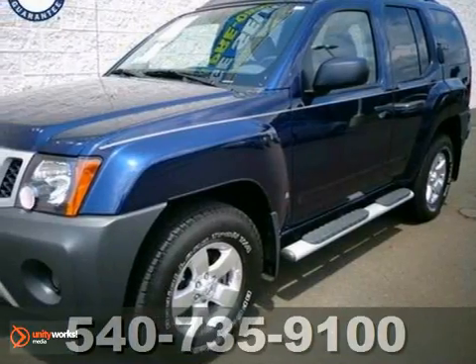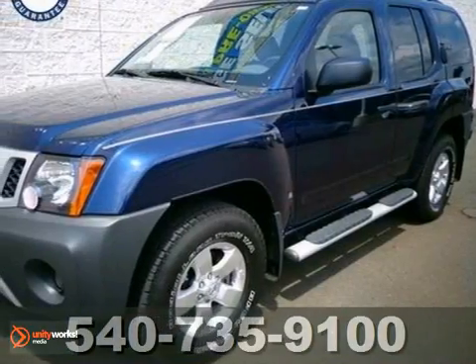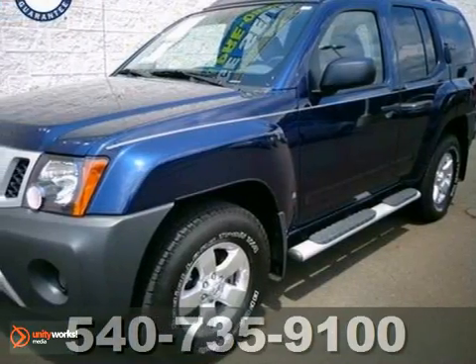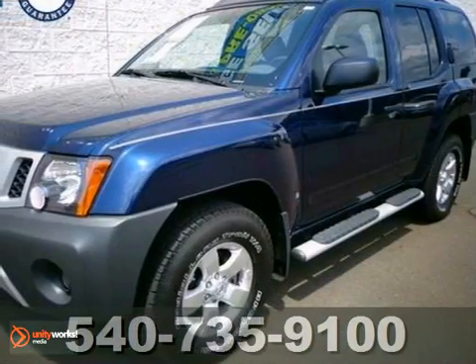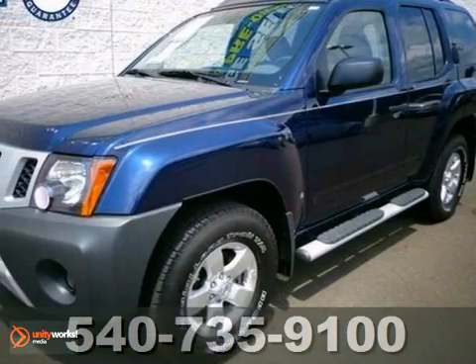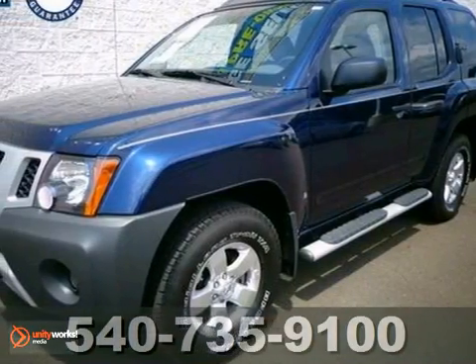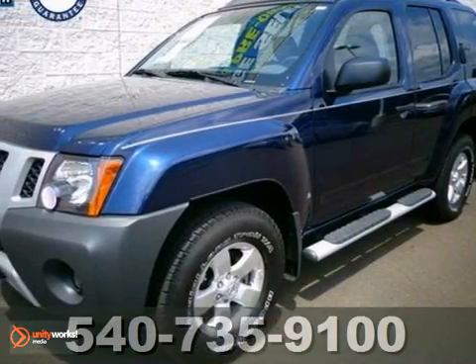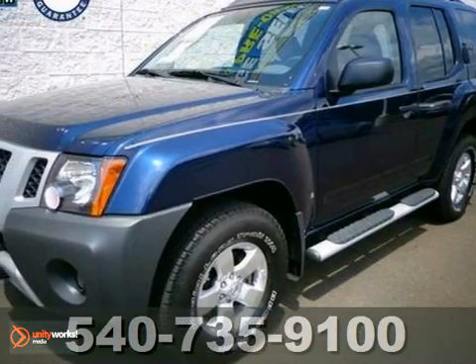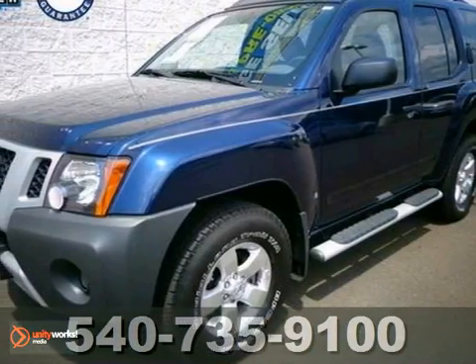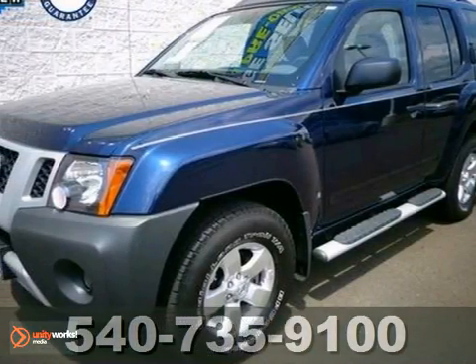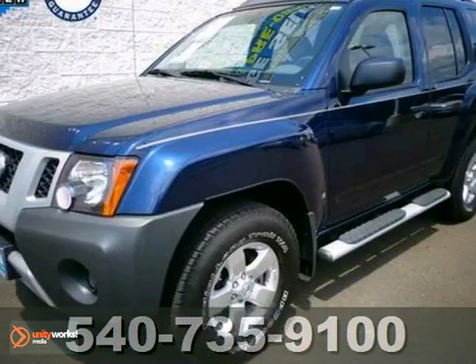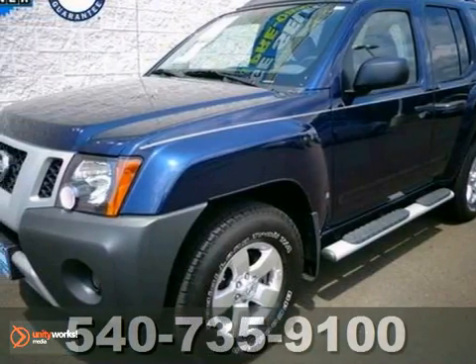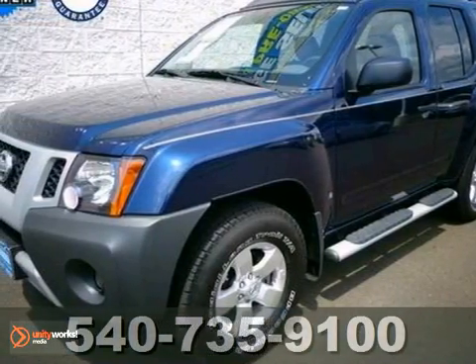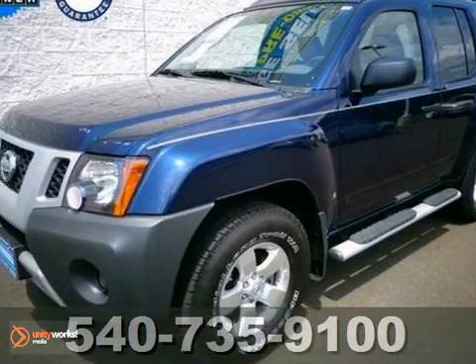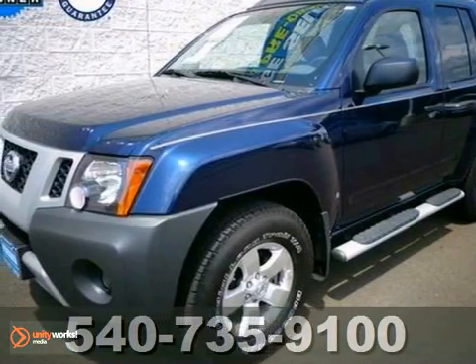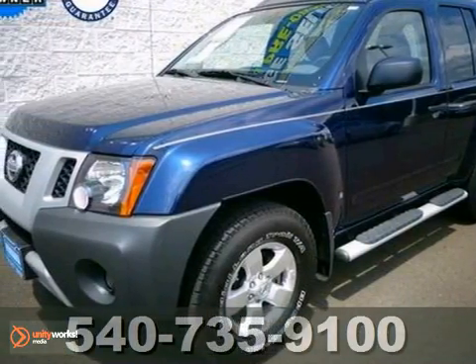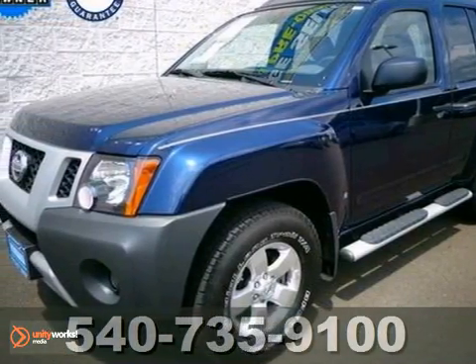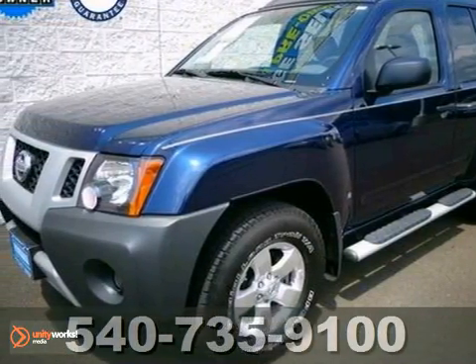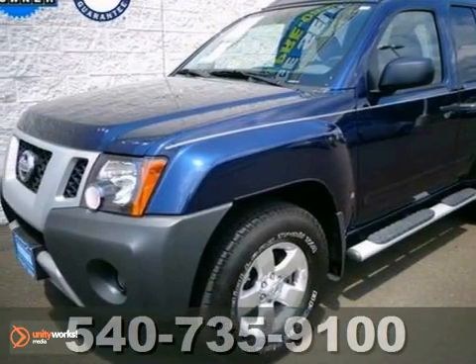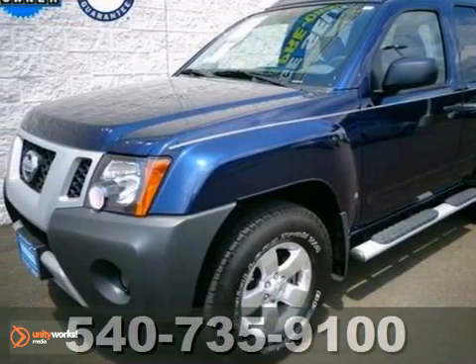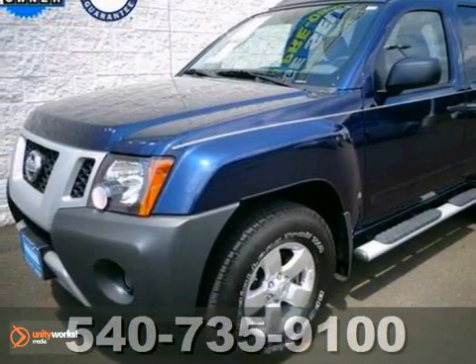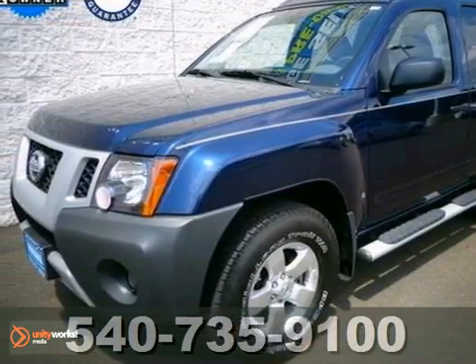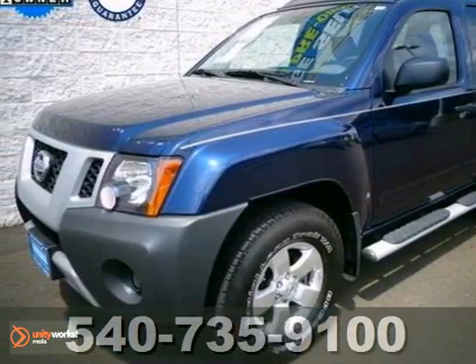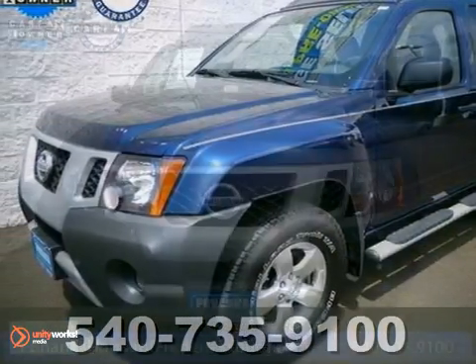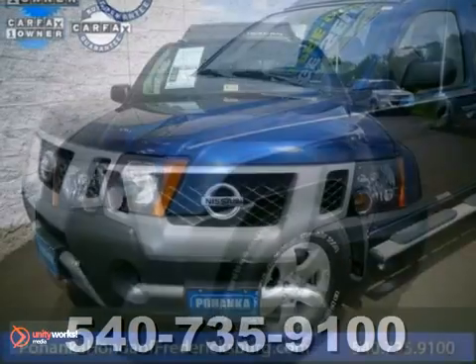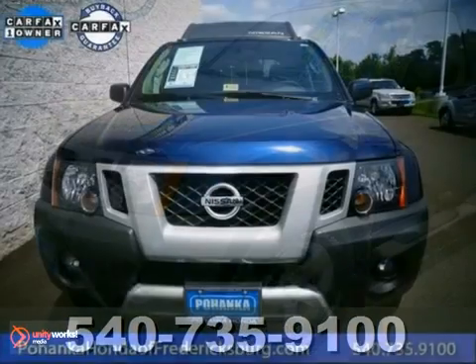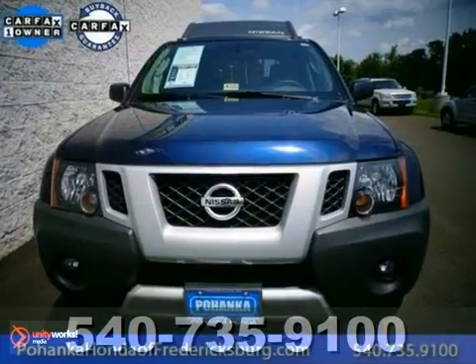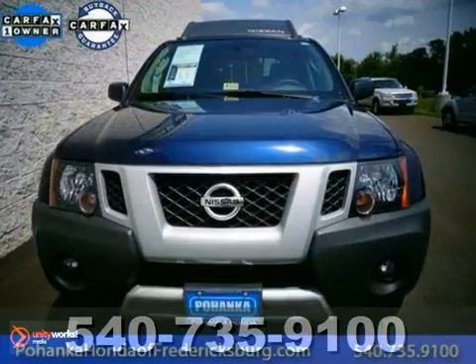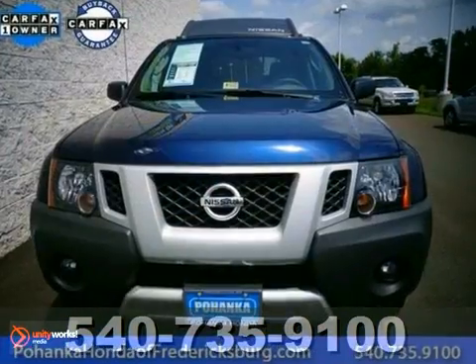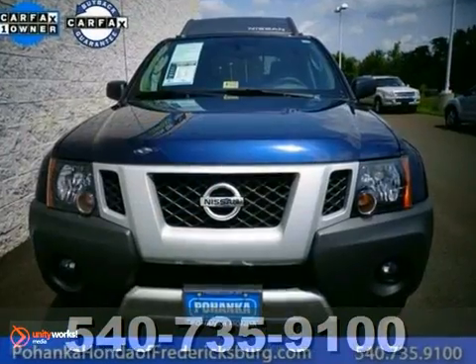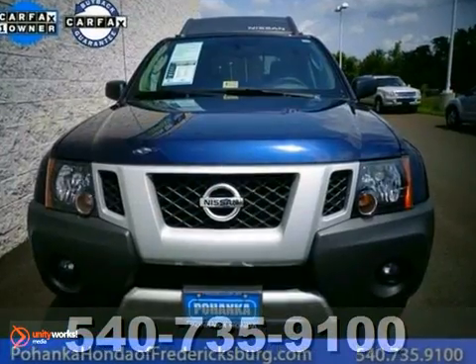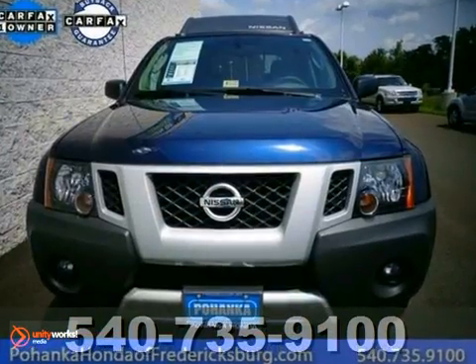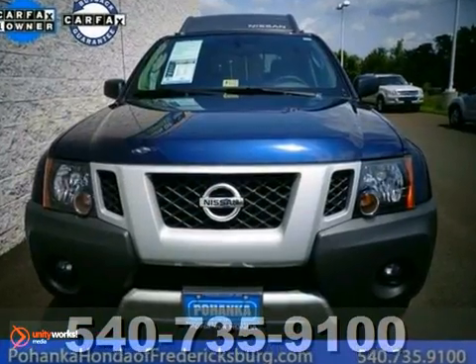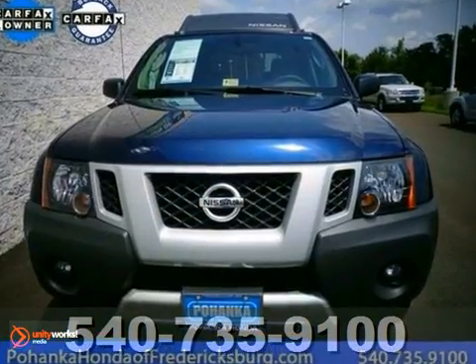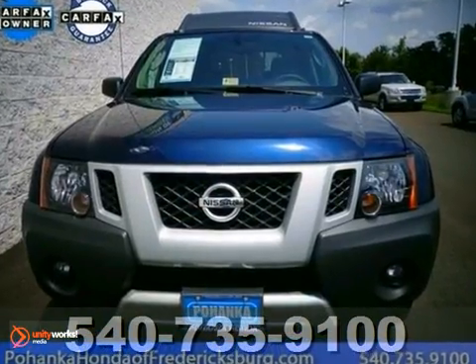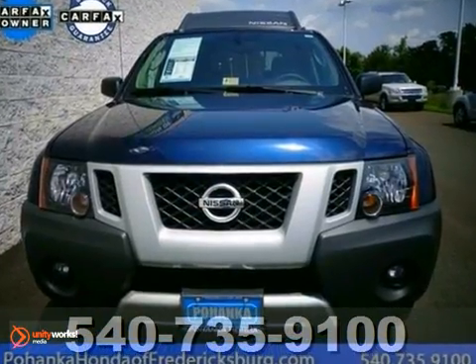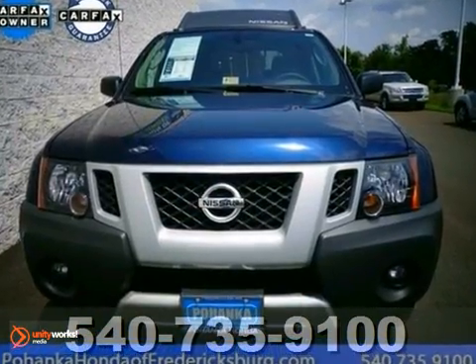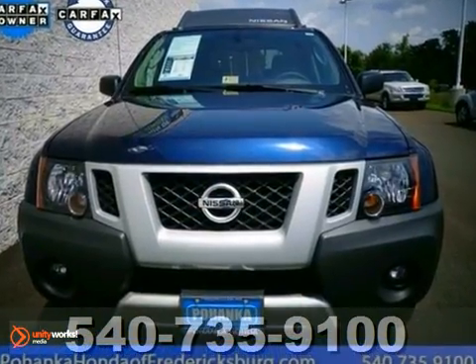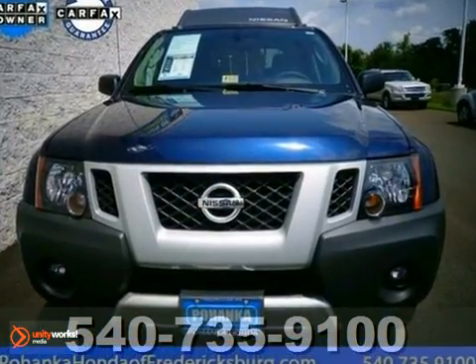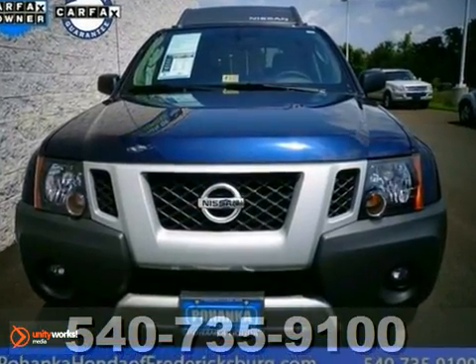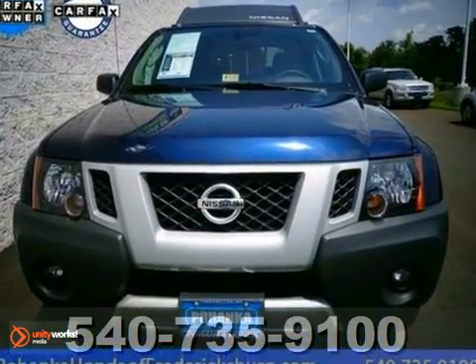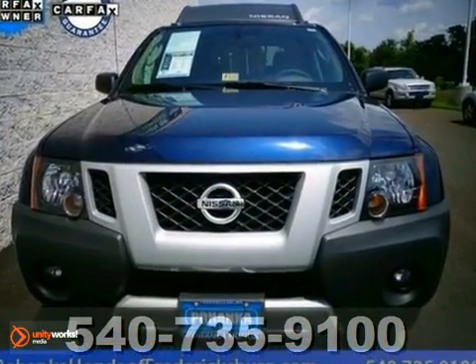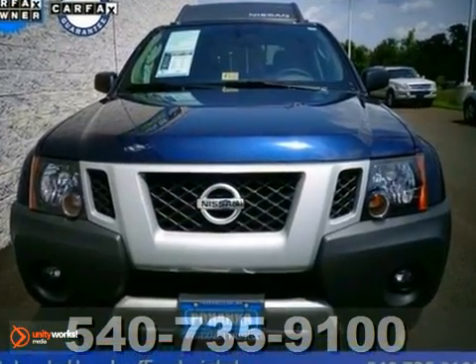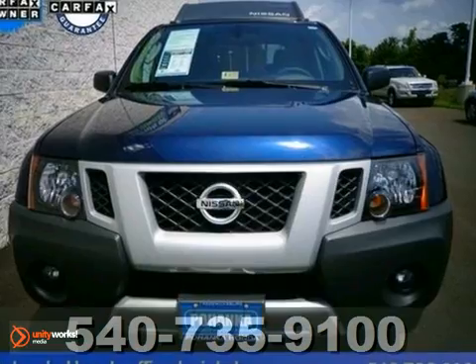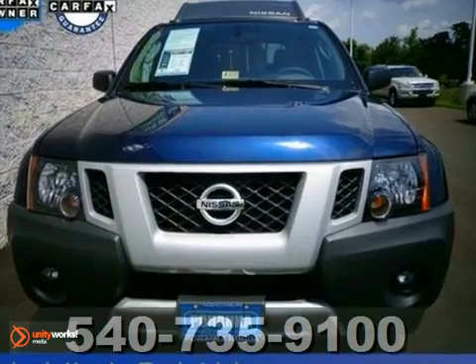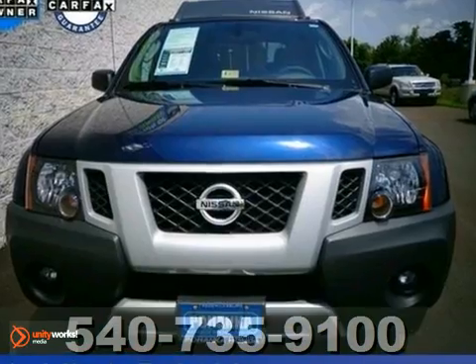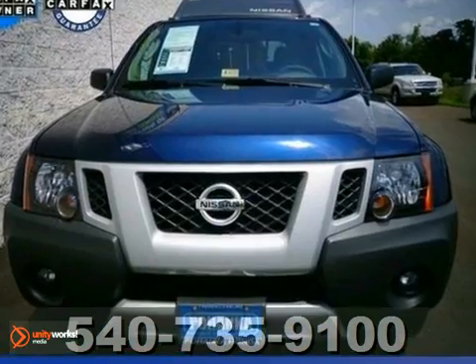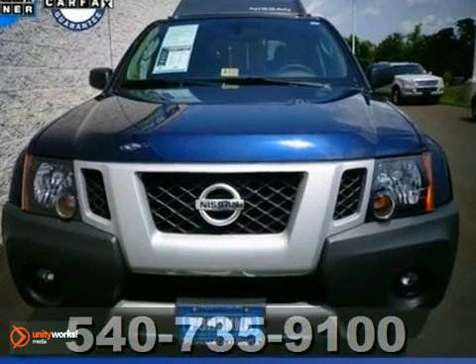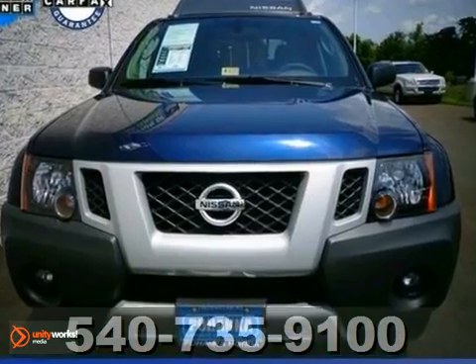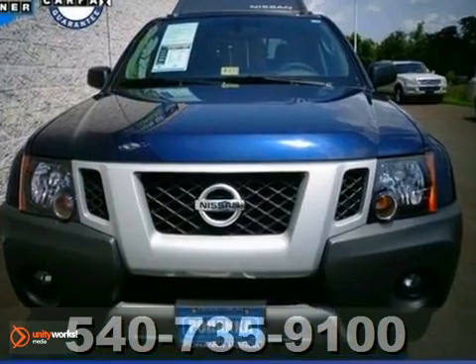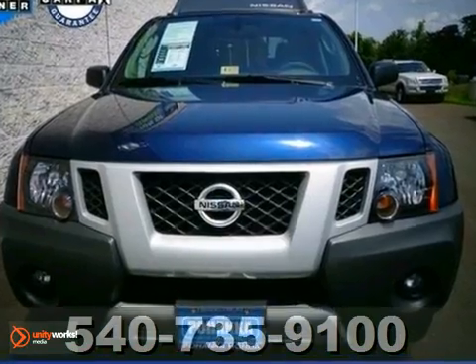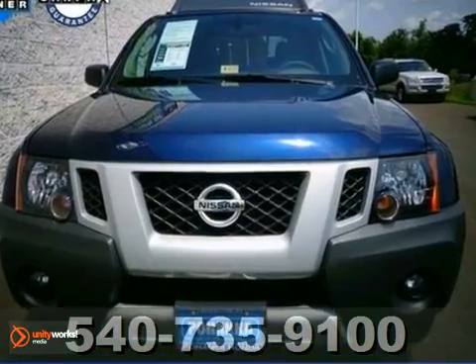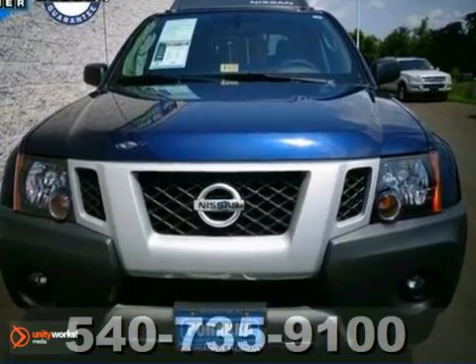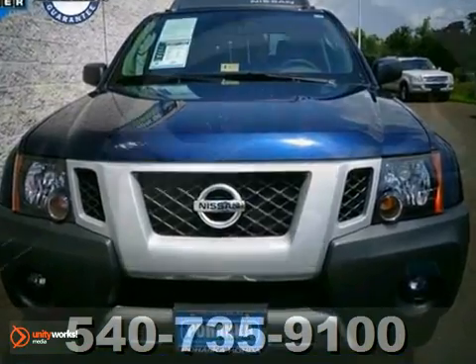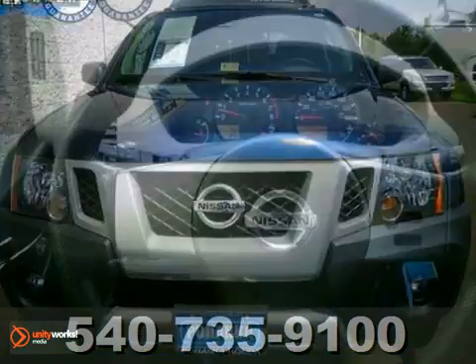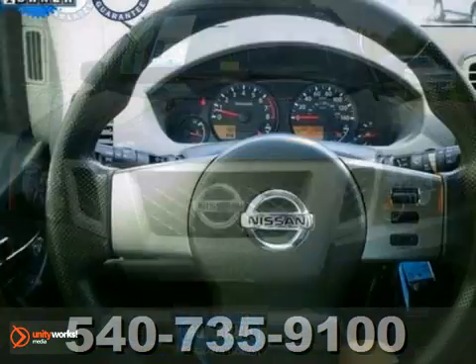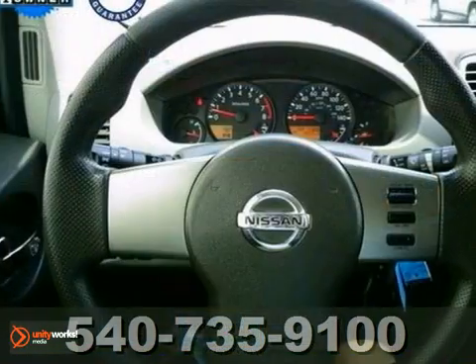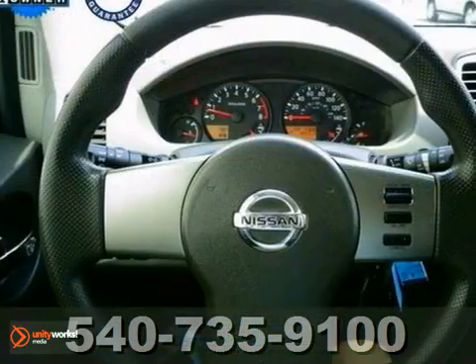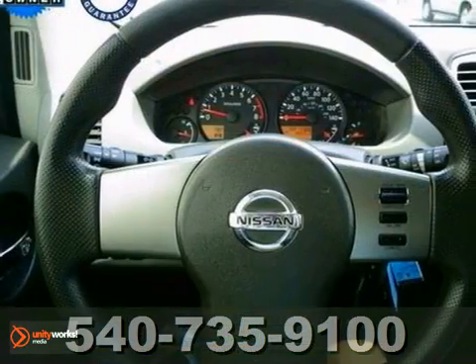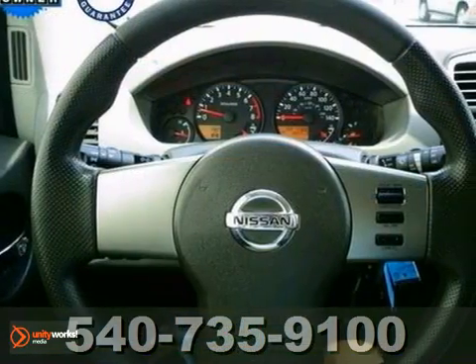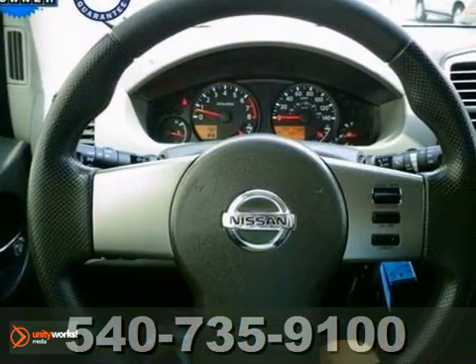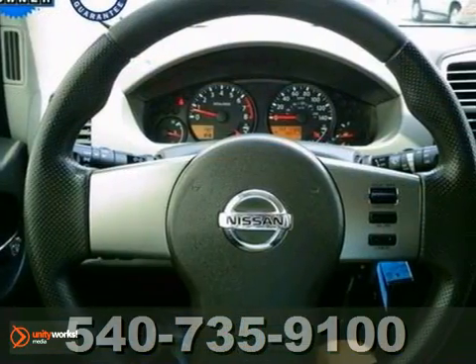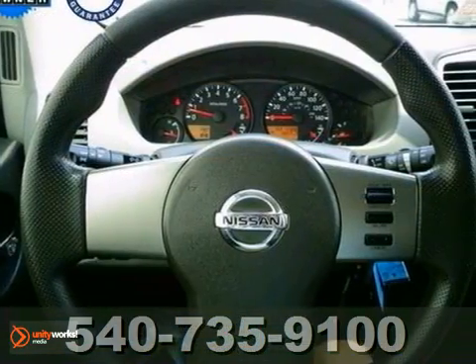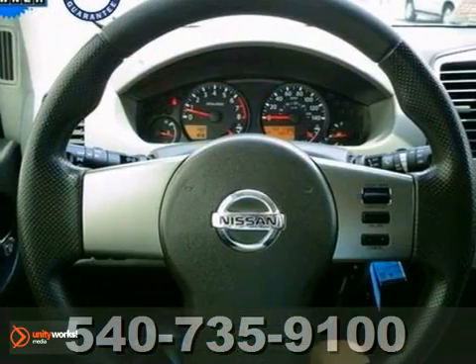Still driving around that old thing? Well, come on down today and get into this good-looking 2010 Nissan Xterra.